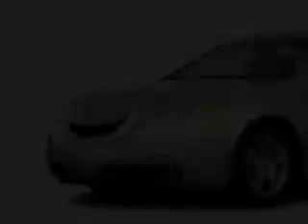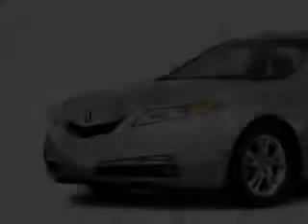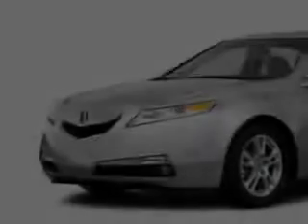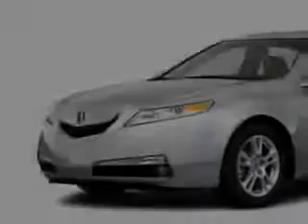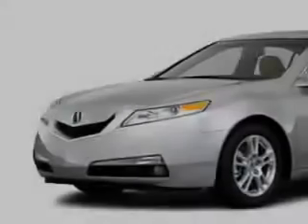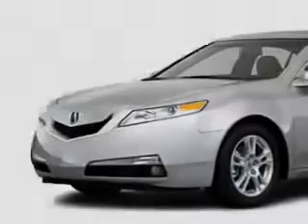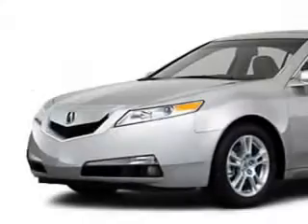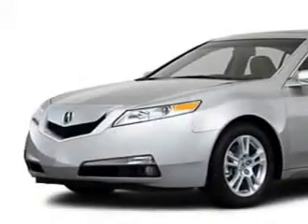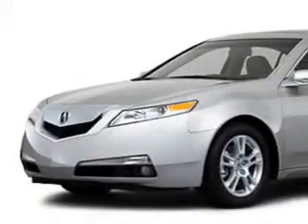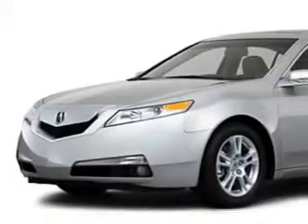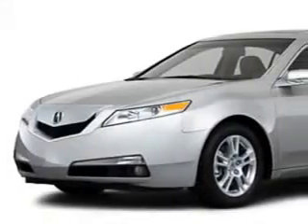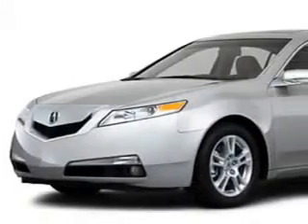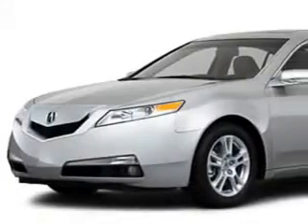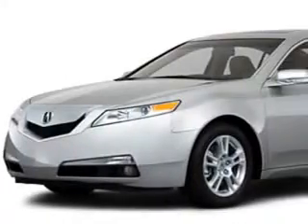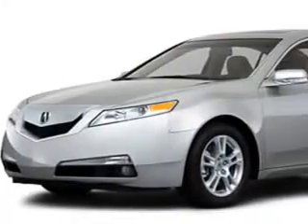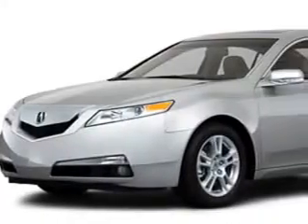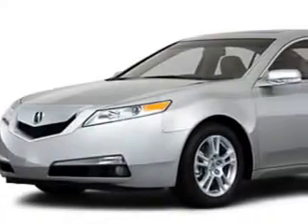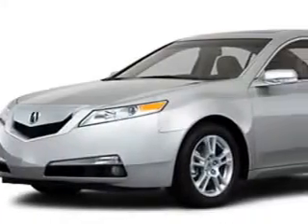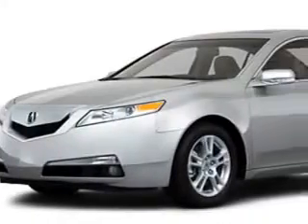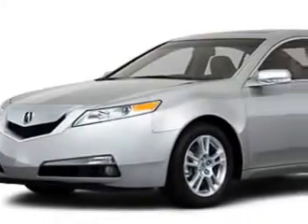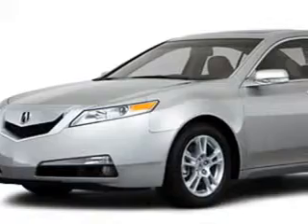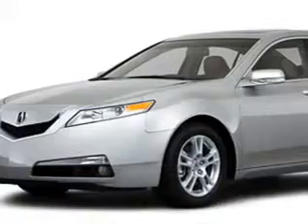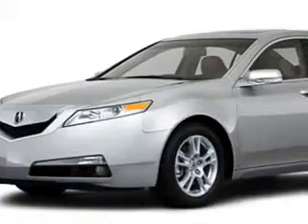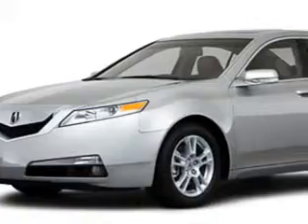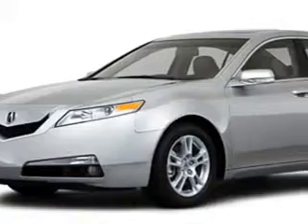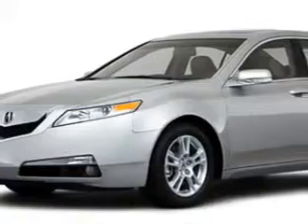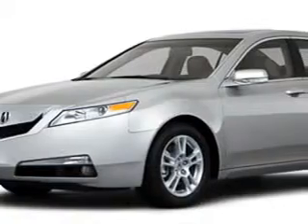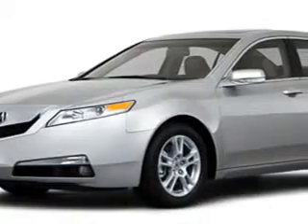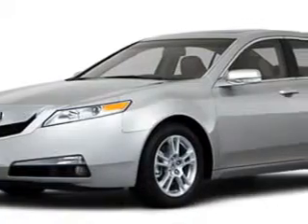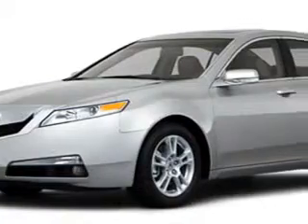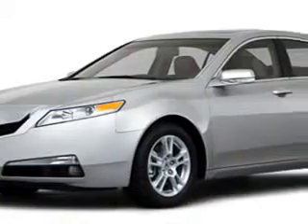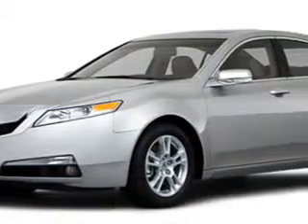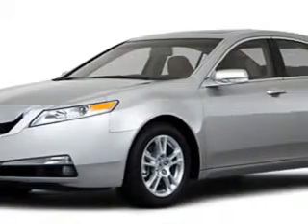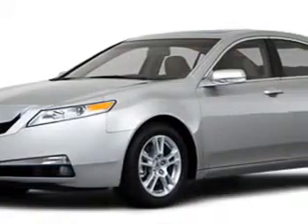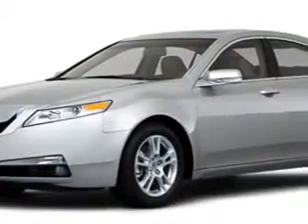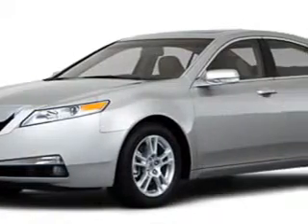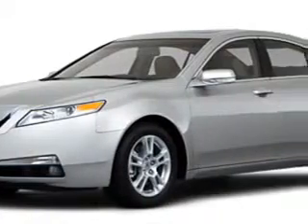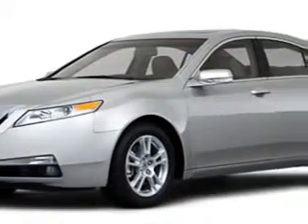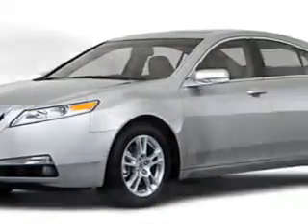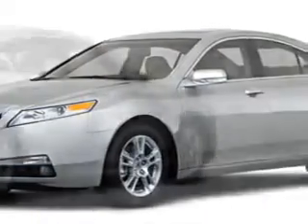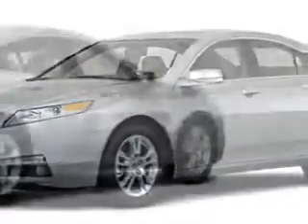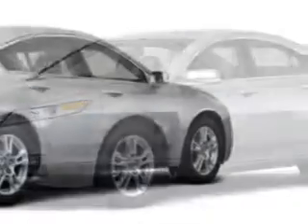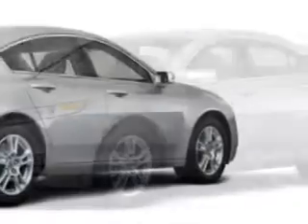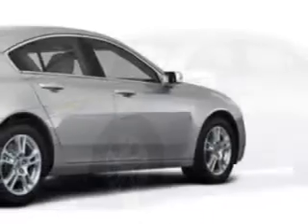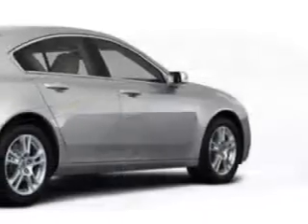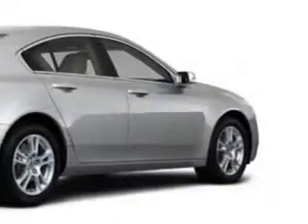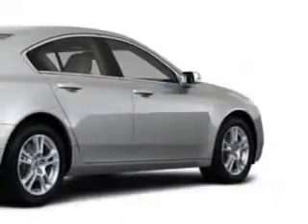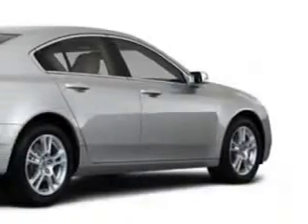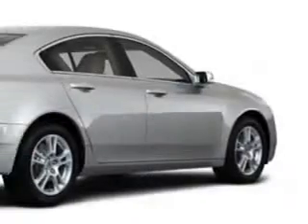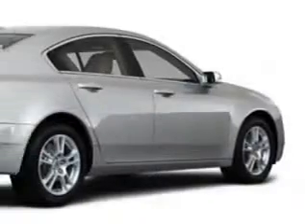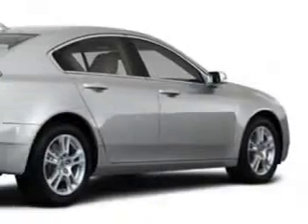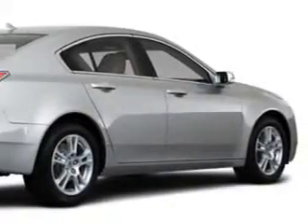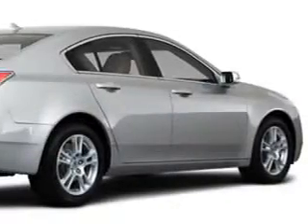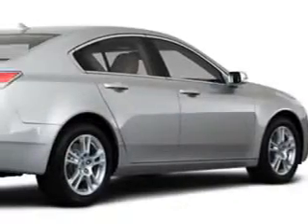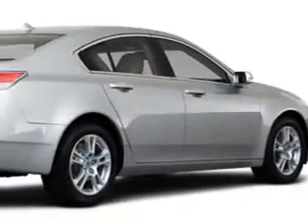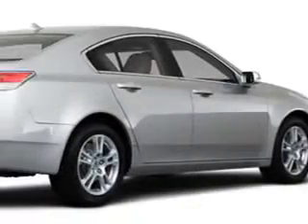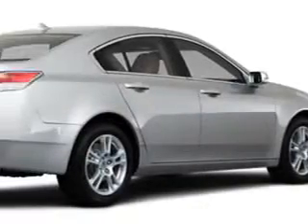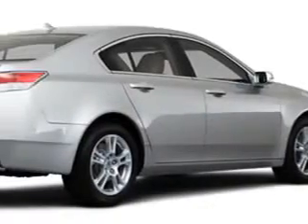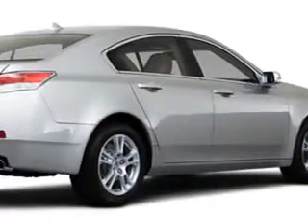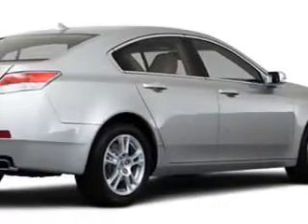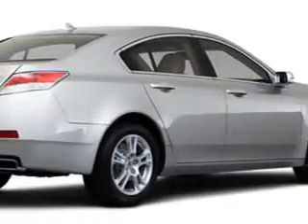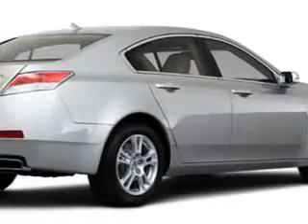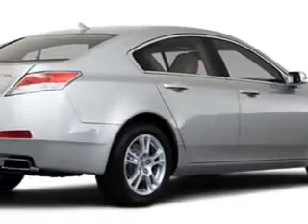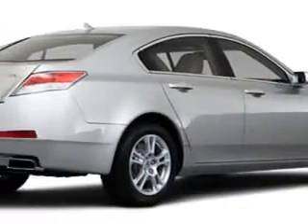You will love this great 2010 Acura TL, equipped with a 6-cylinder engine and an automatic transmission.